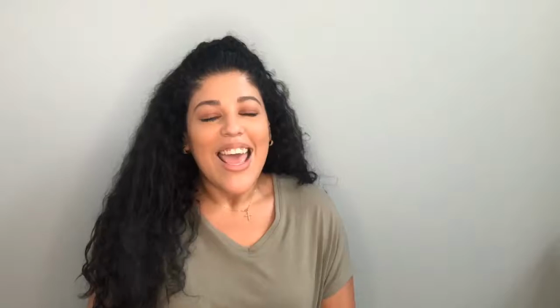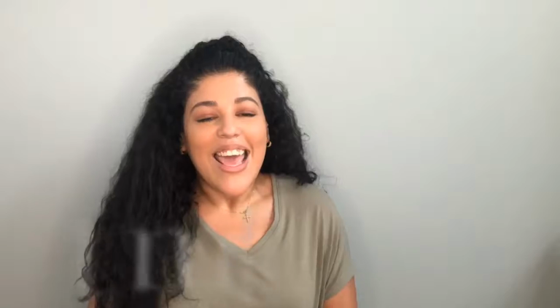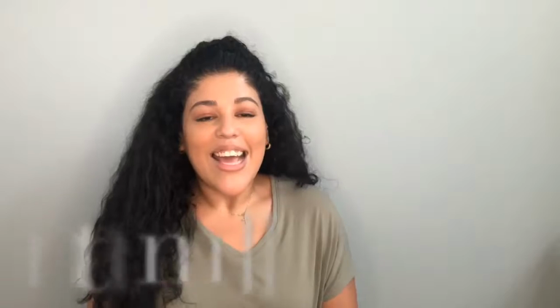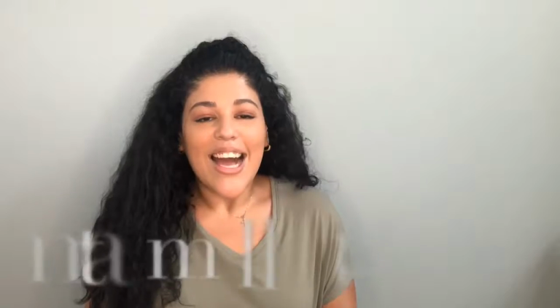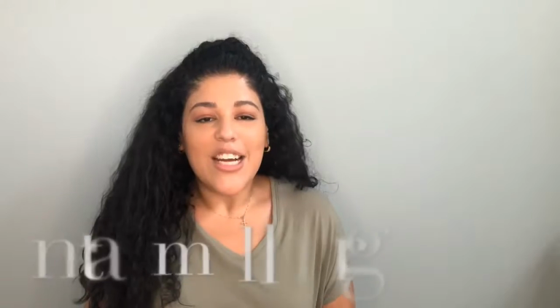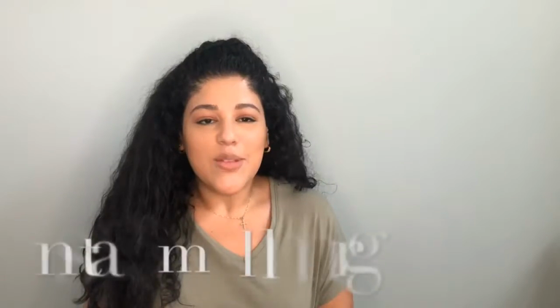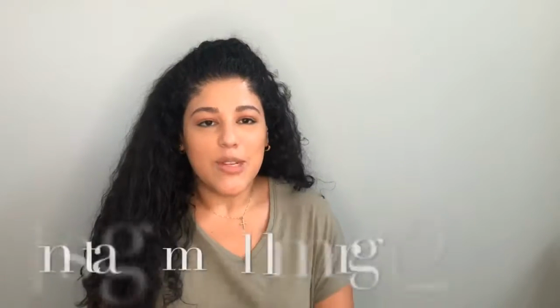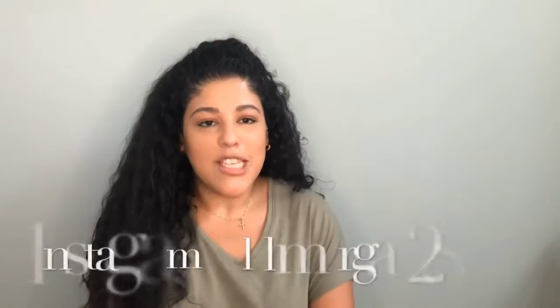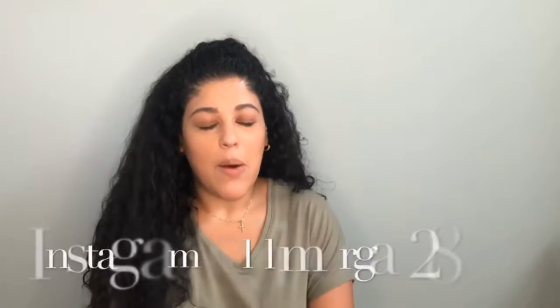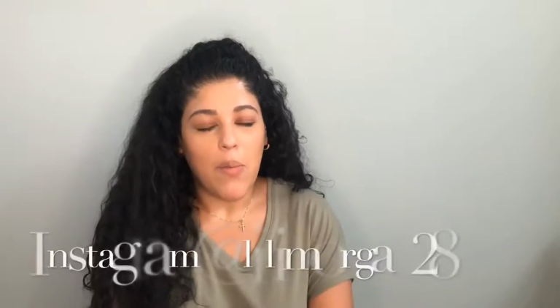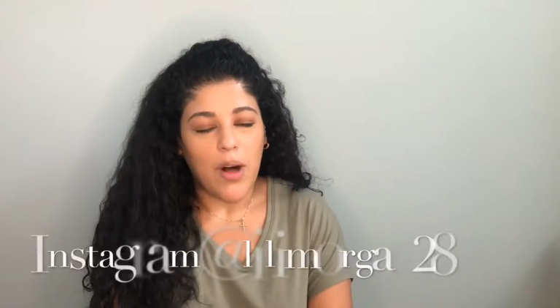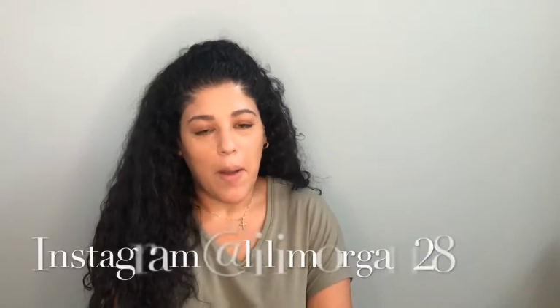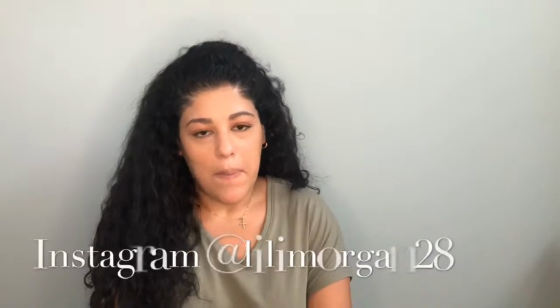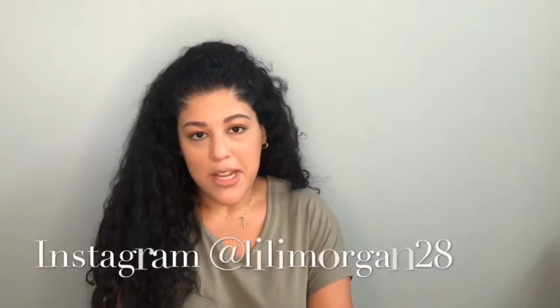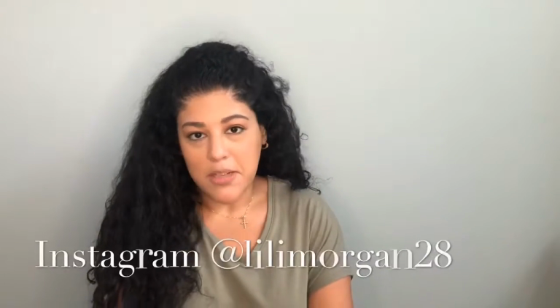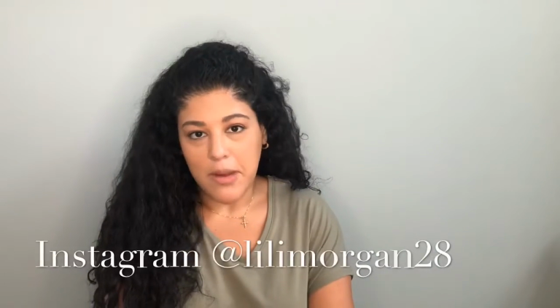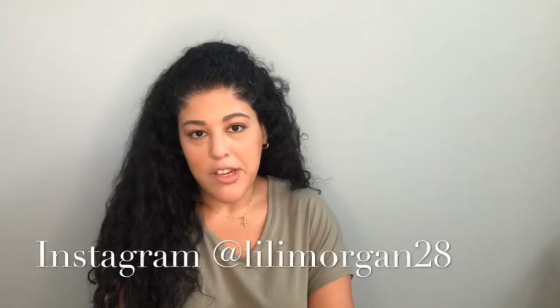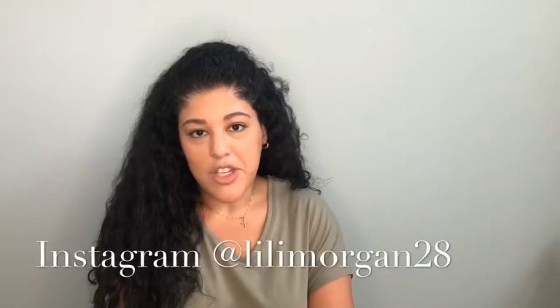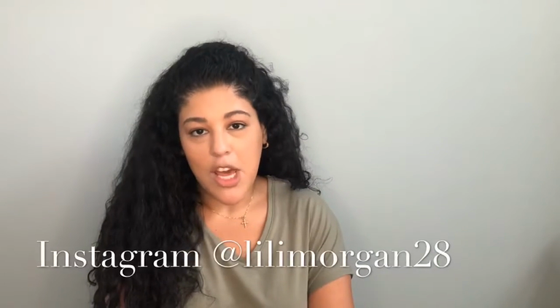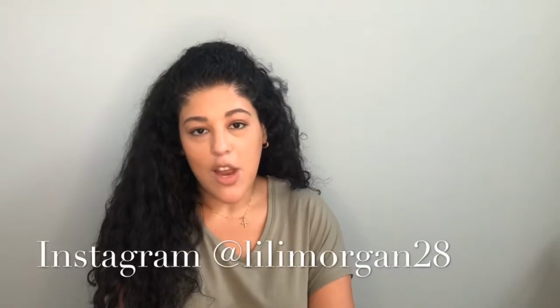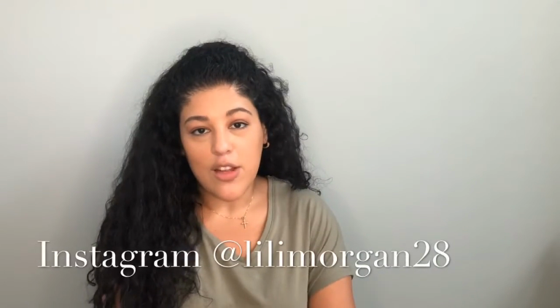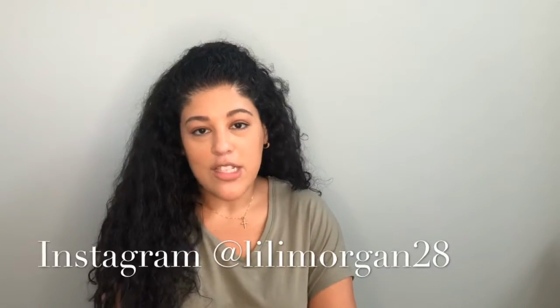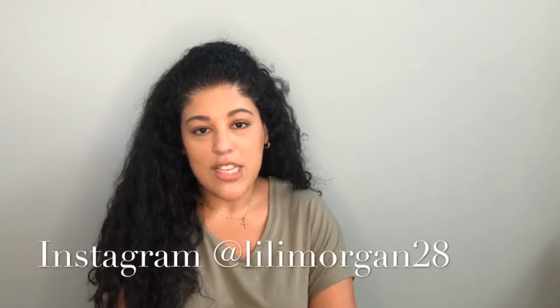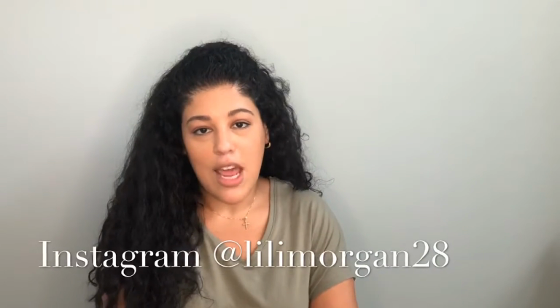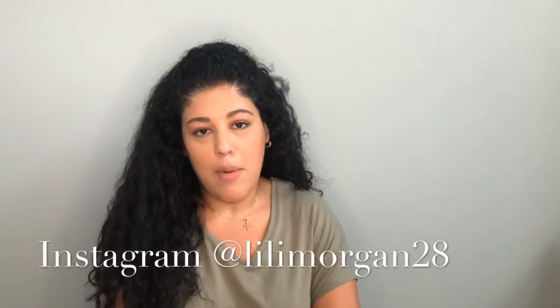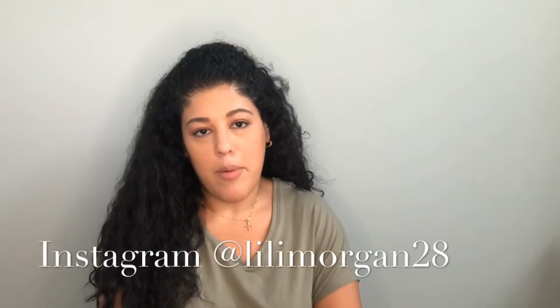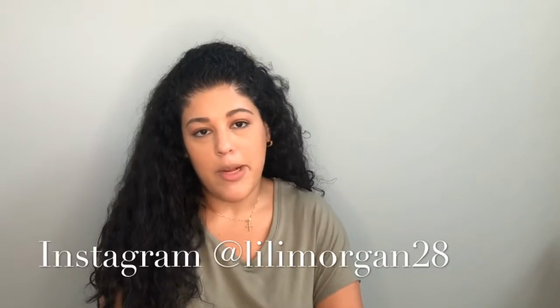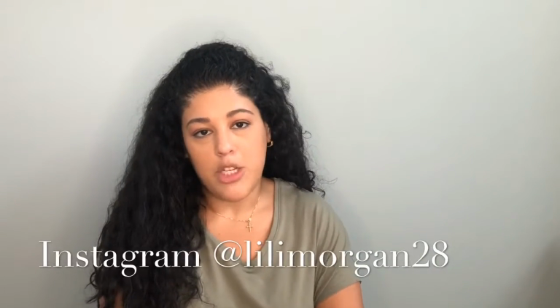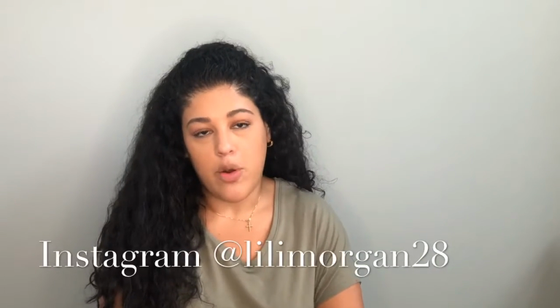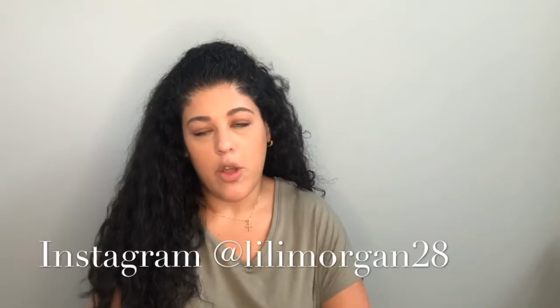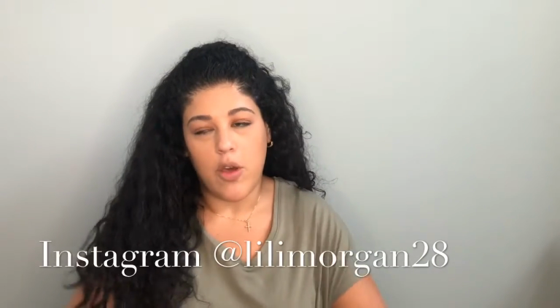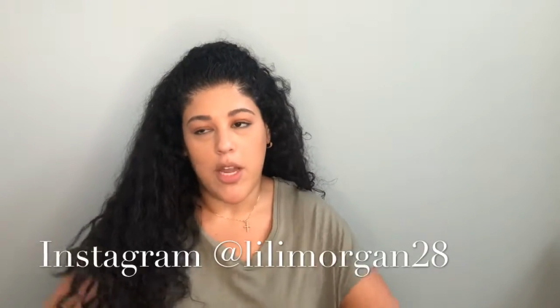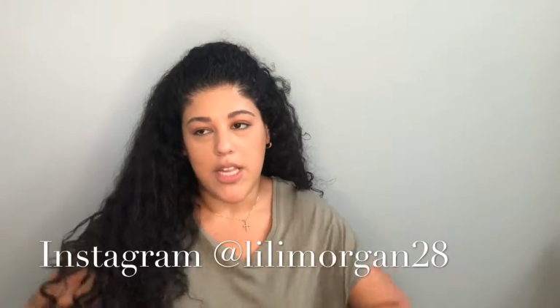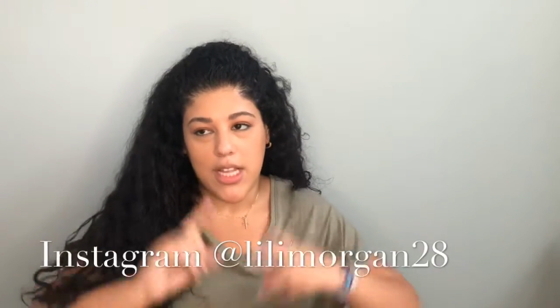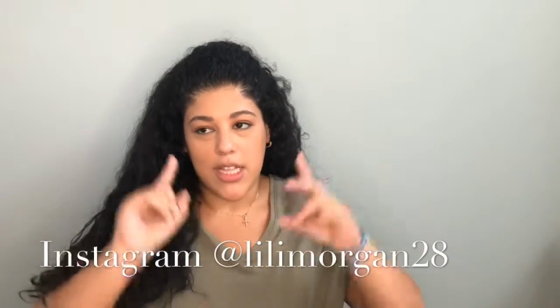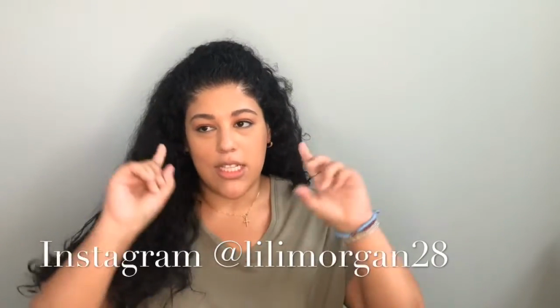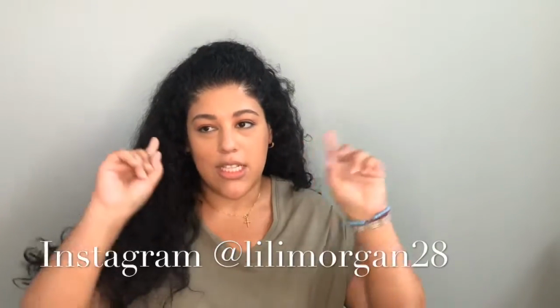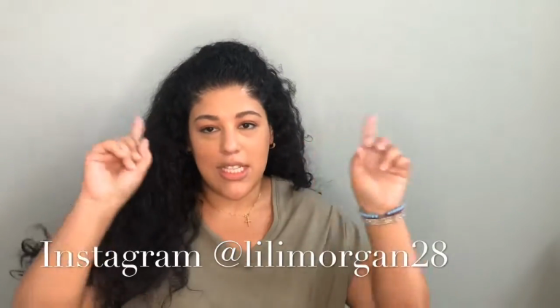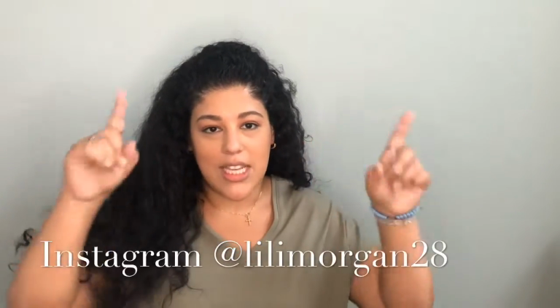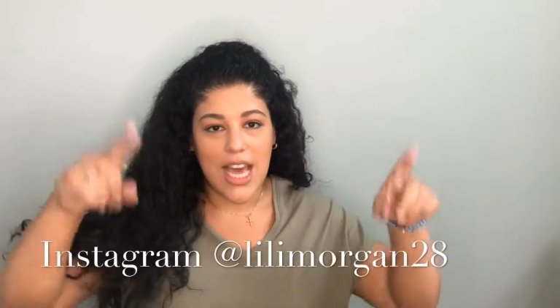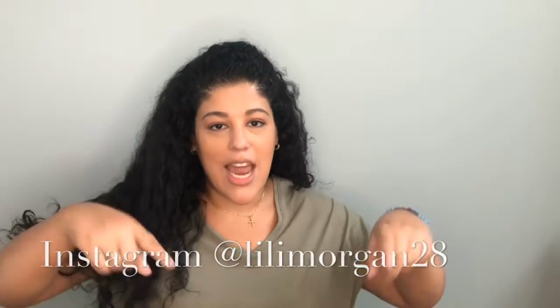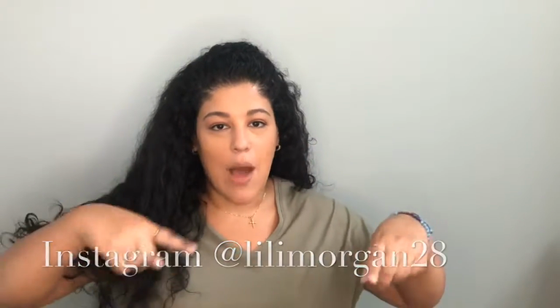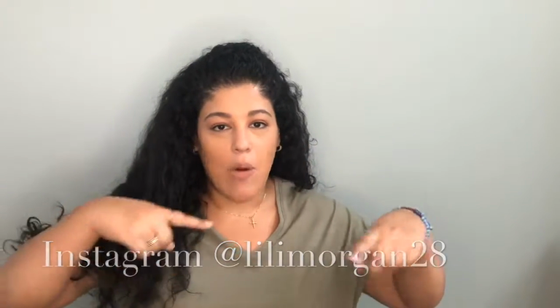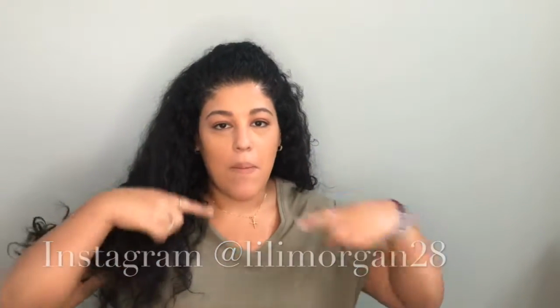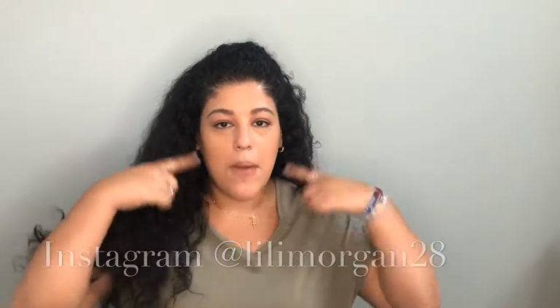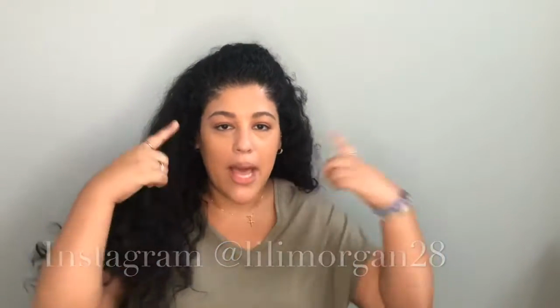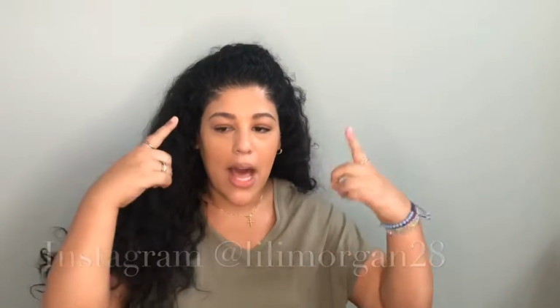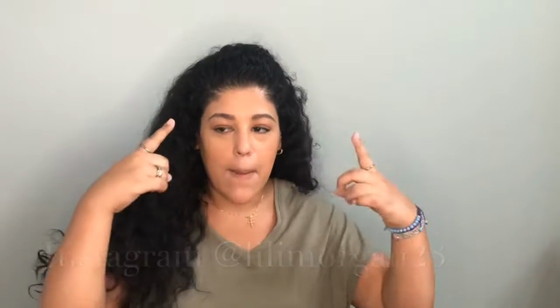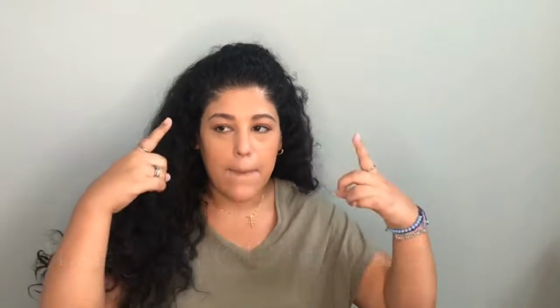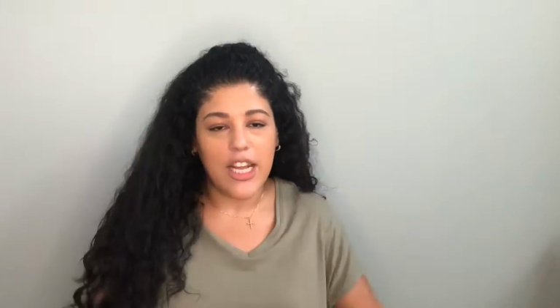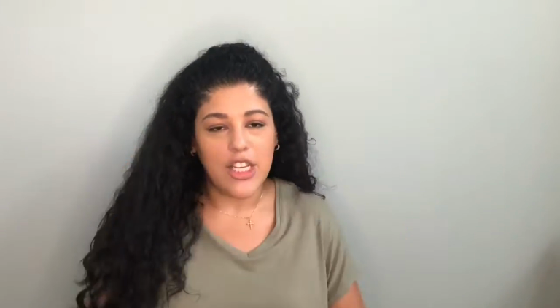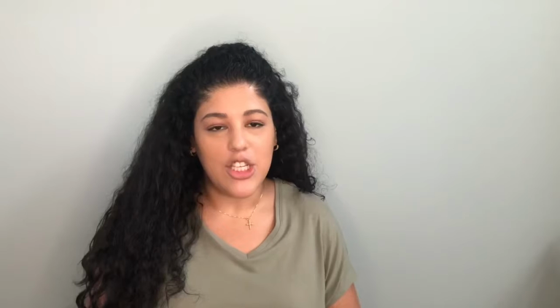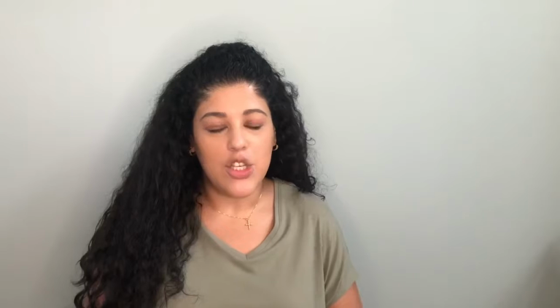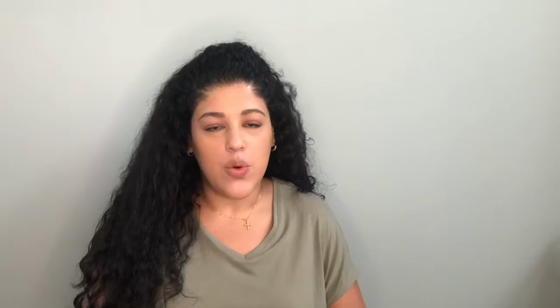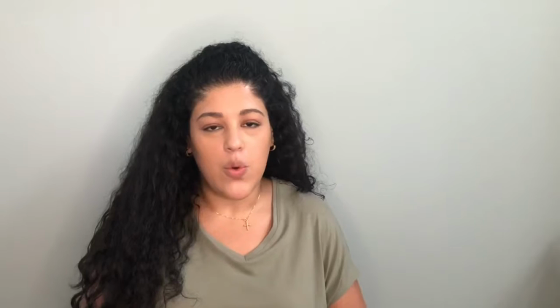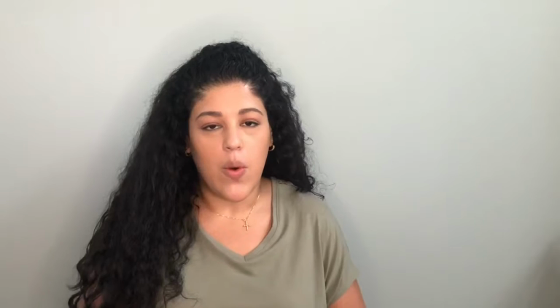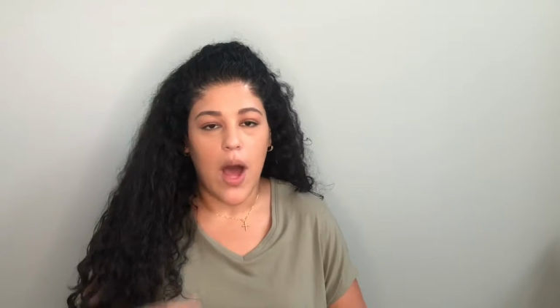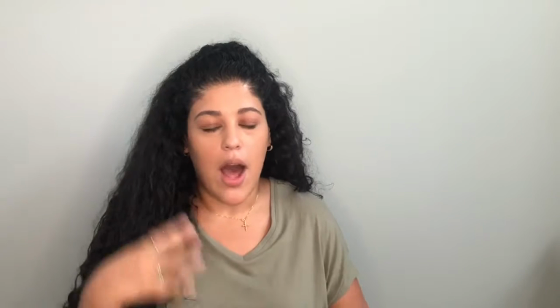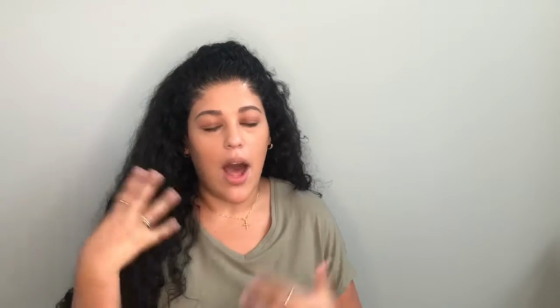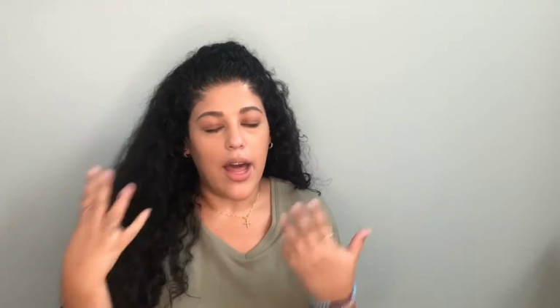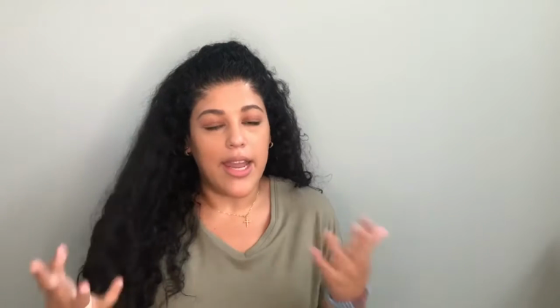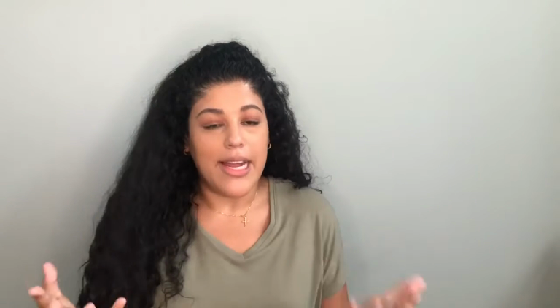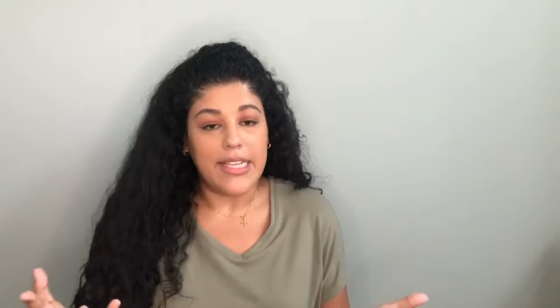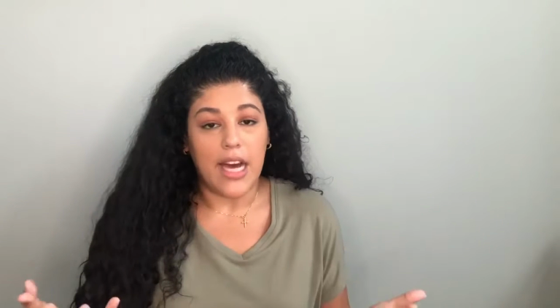Hey guys, what's up? Welcome back to my channel. Today I'm going to be showing you how to take this 10-hour makeup into nighttime.